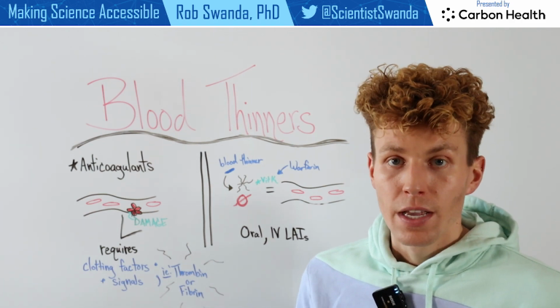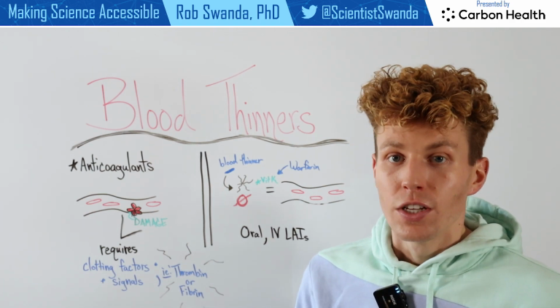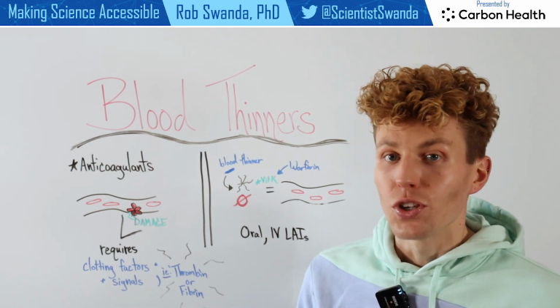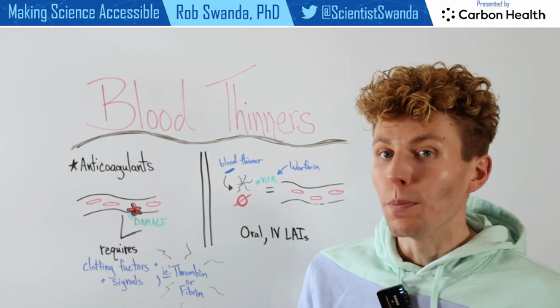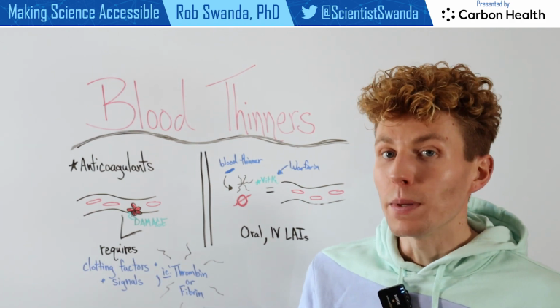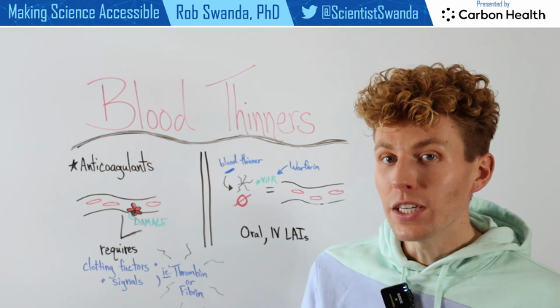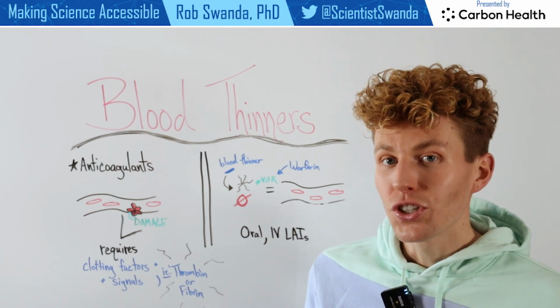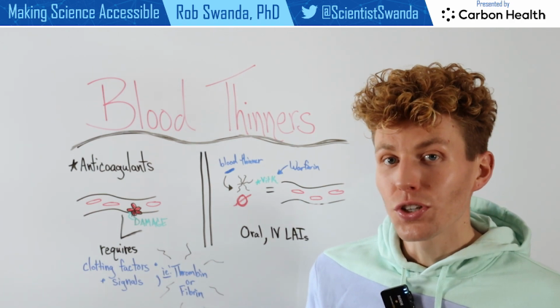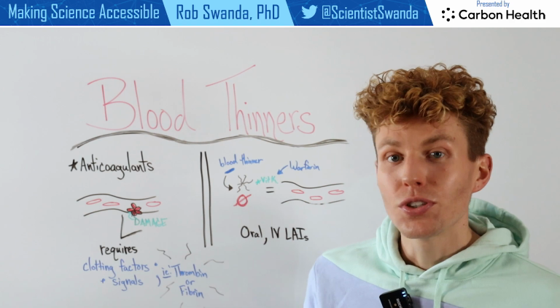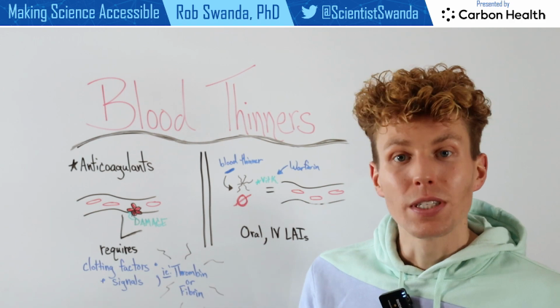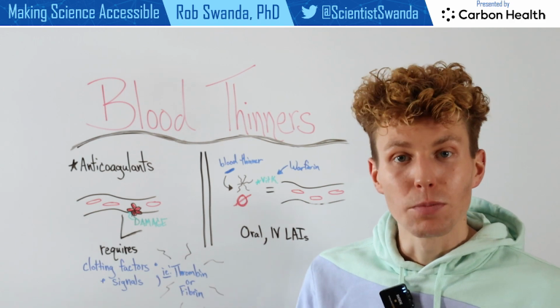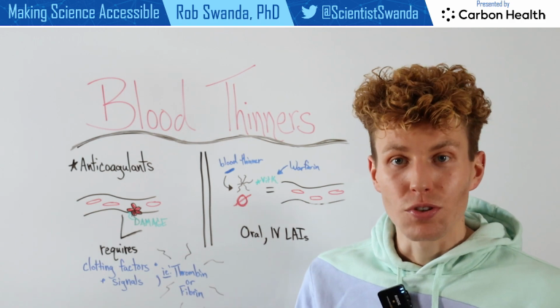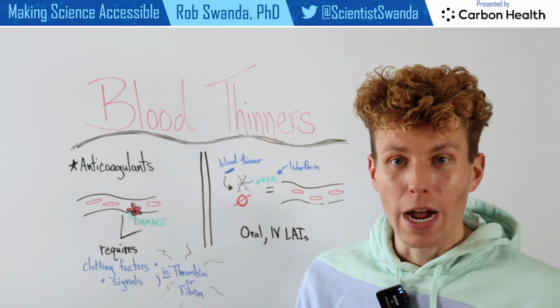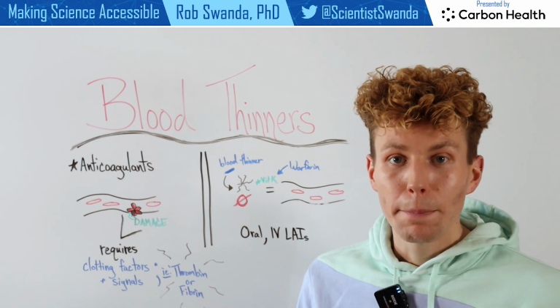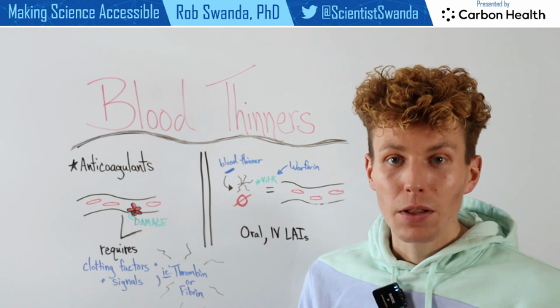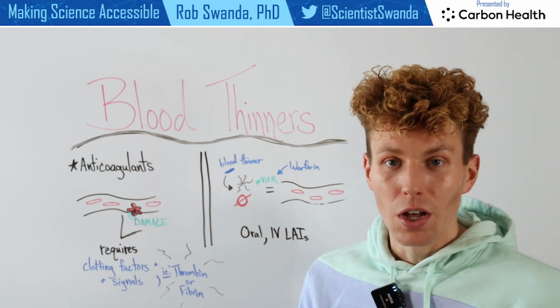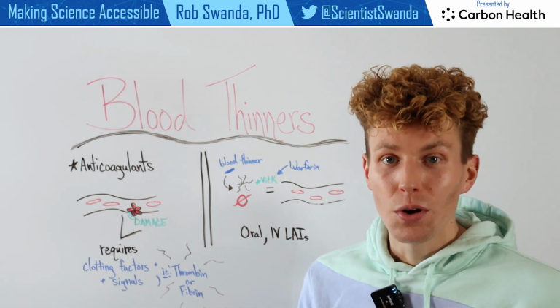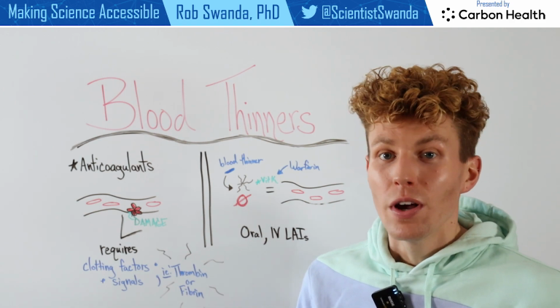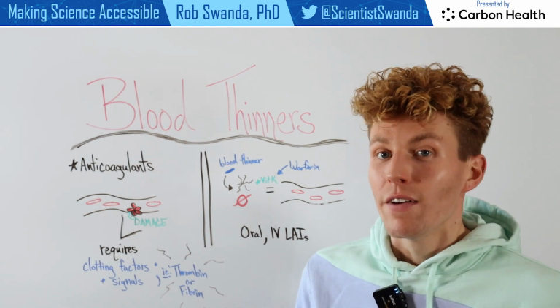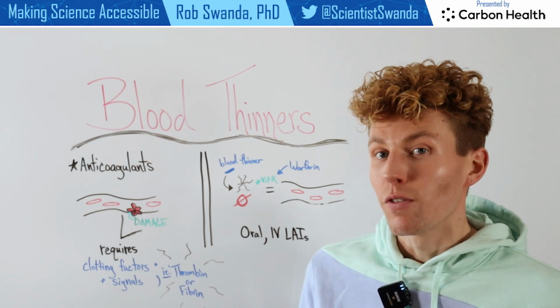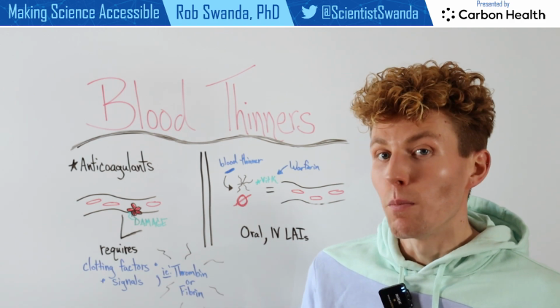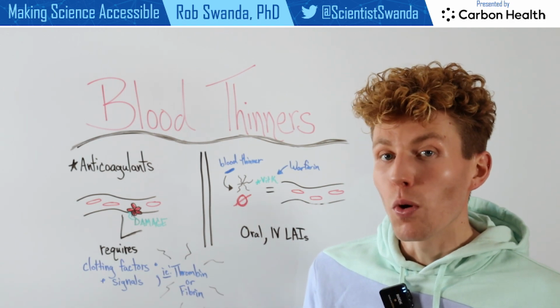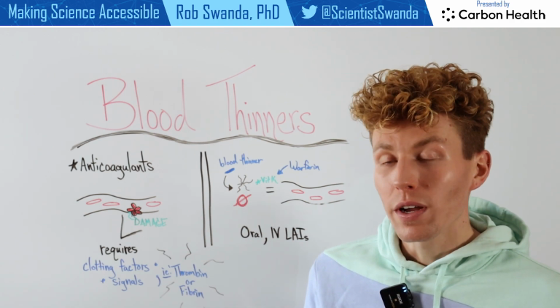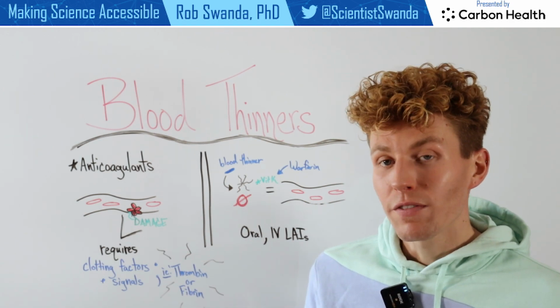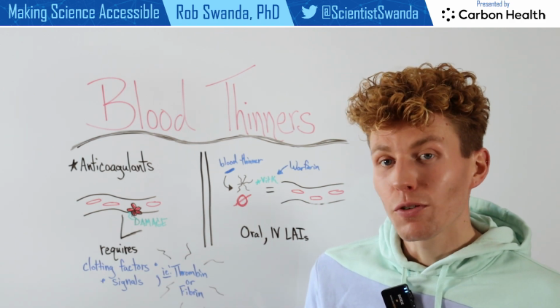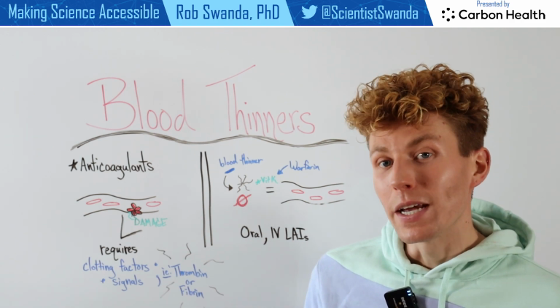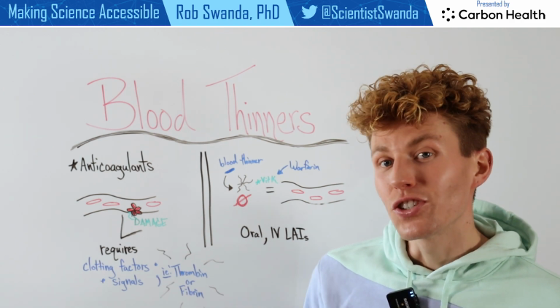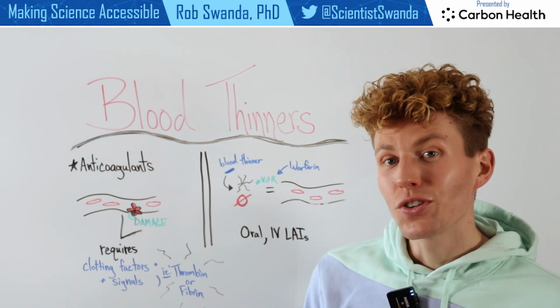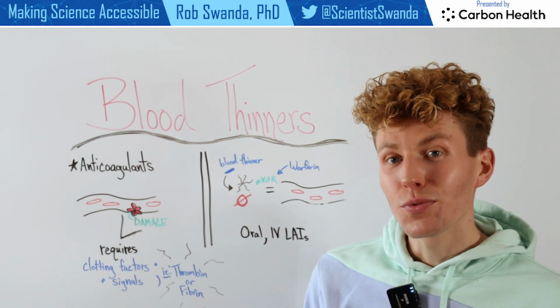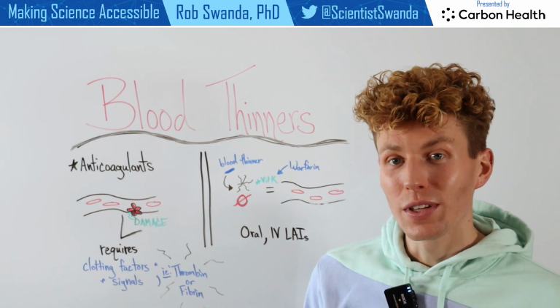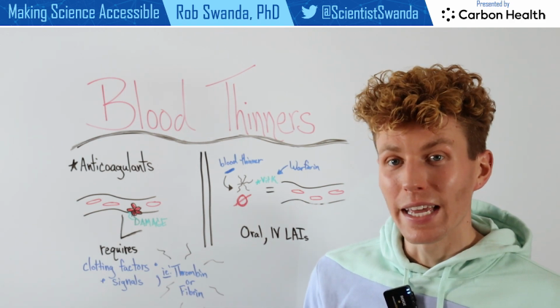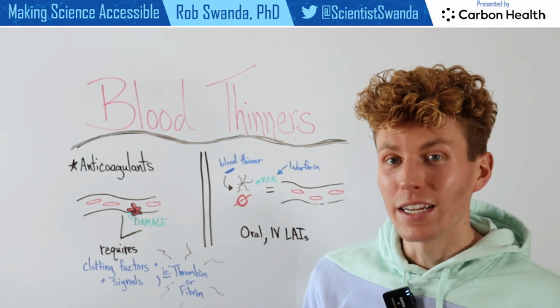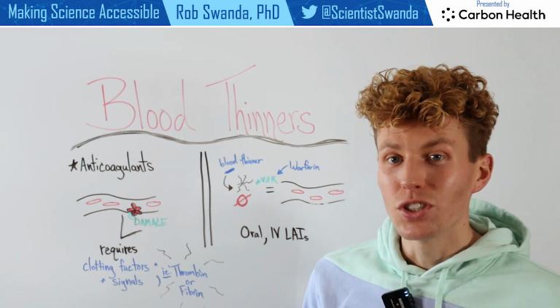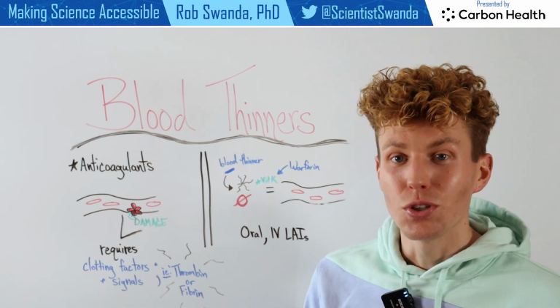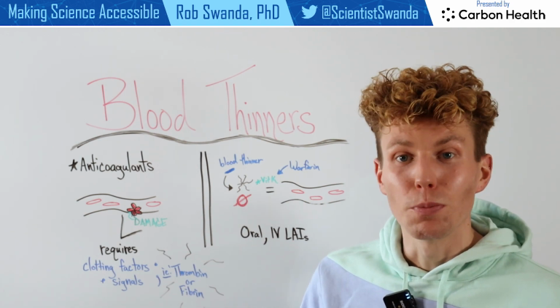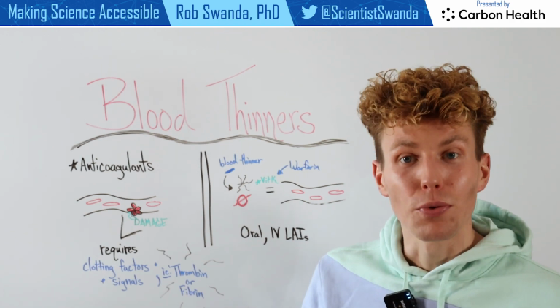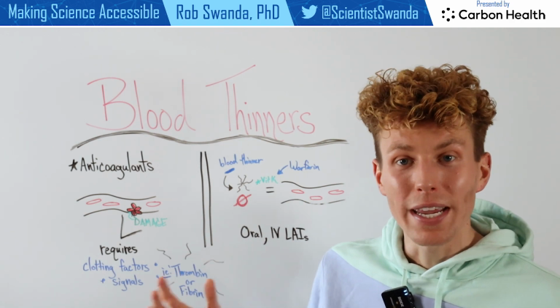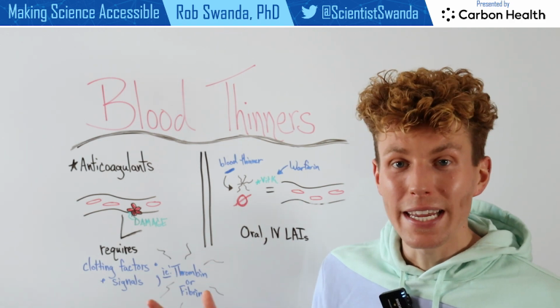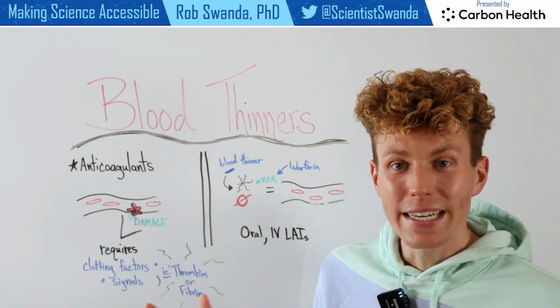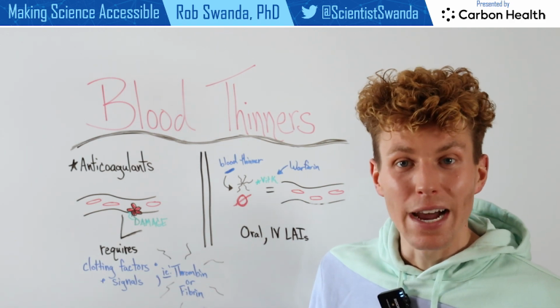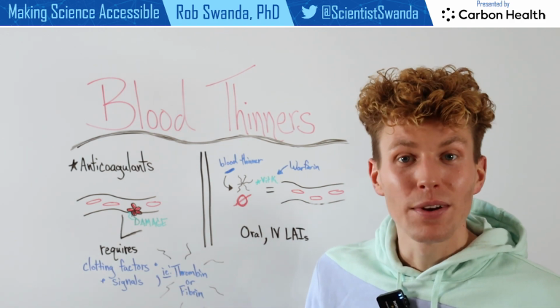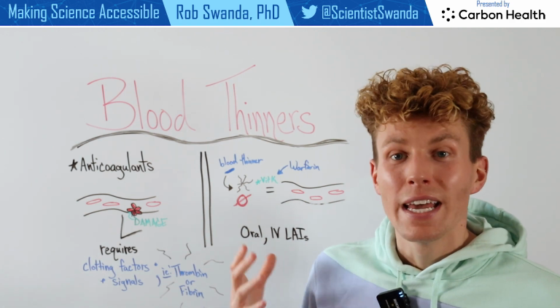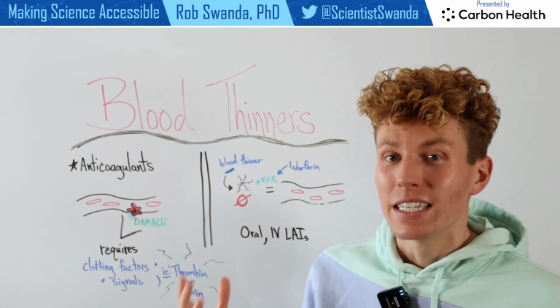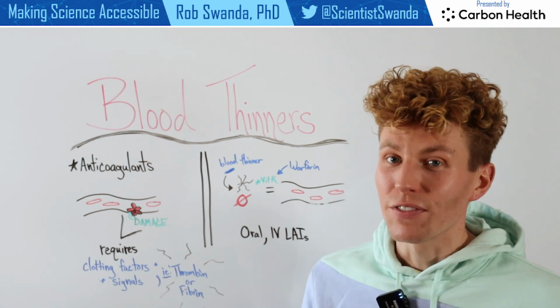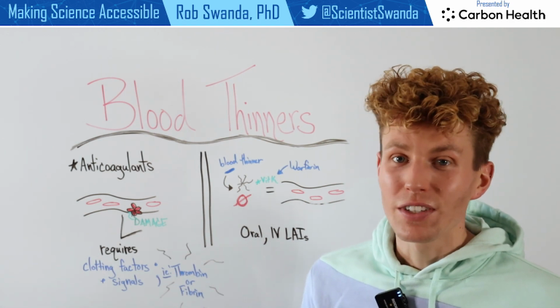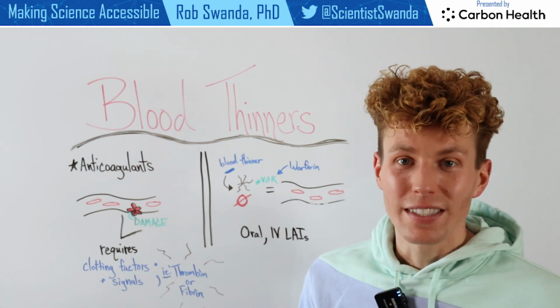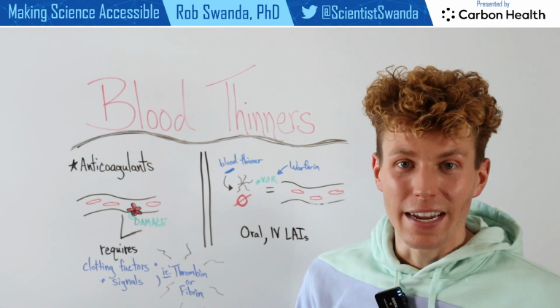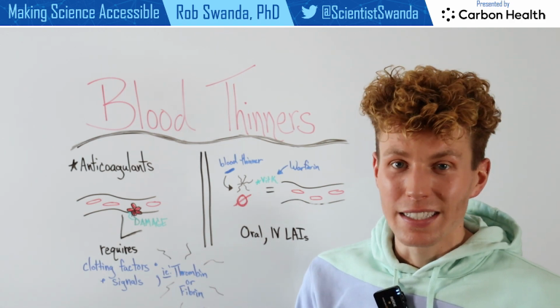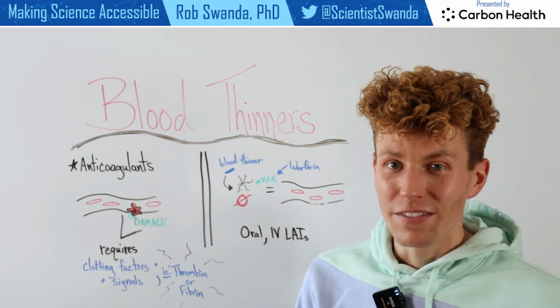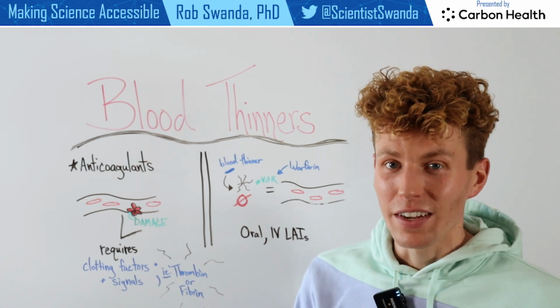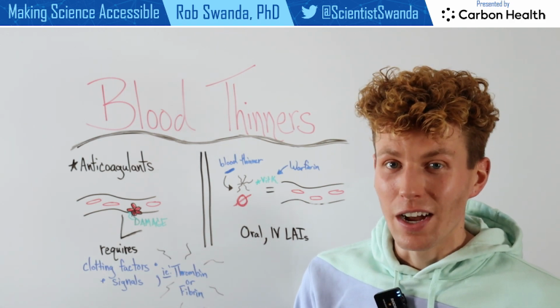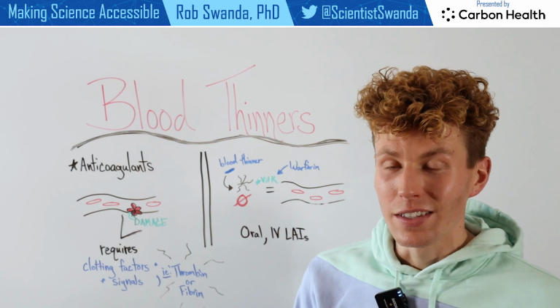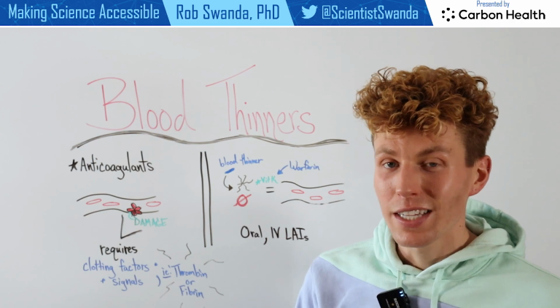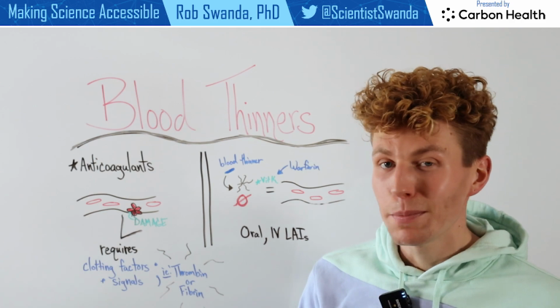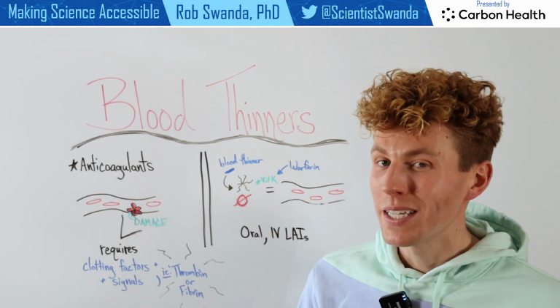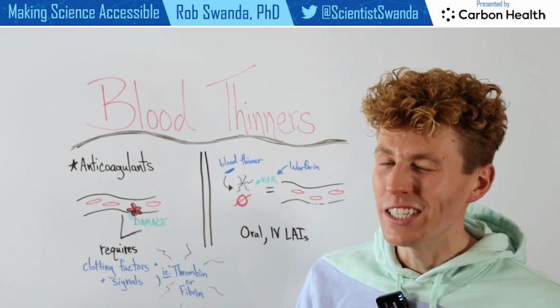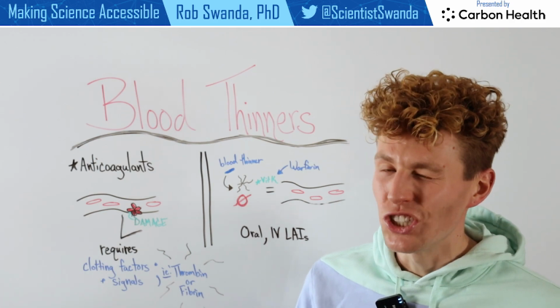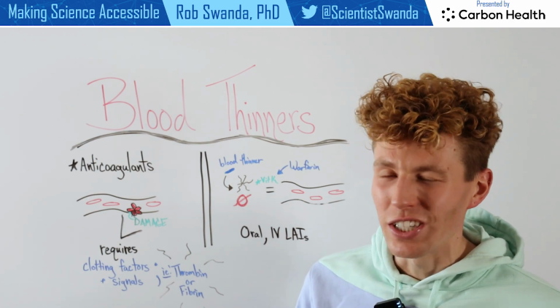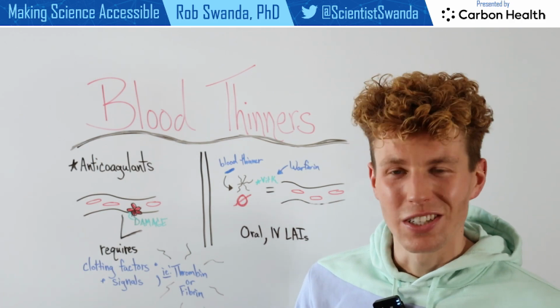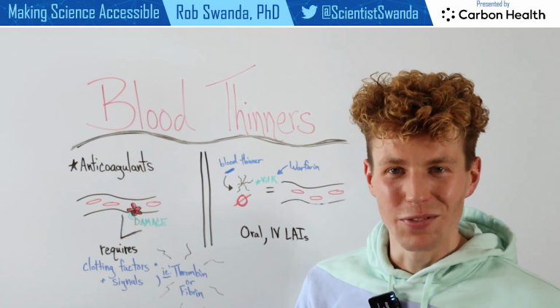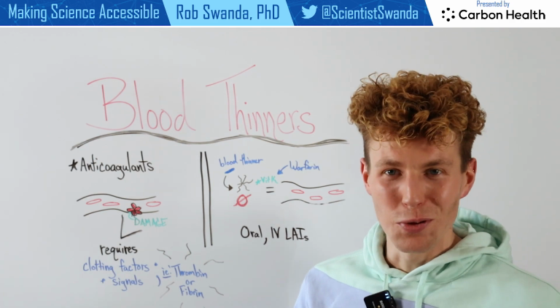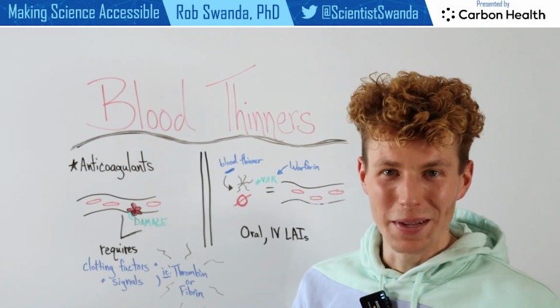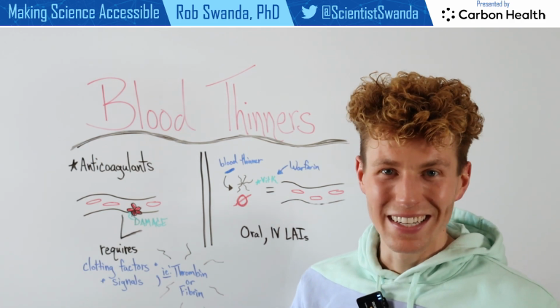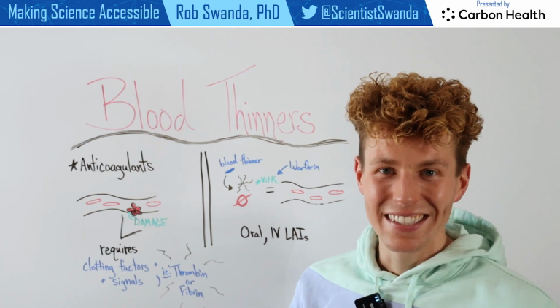Be sure to subscribe below for more information related to breaking down different scientific concepts in just a few minutes.